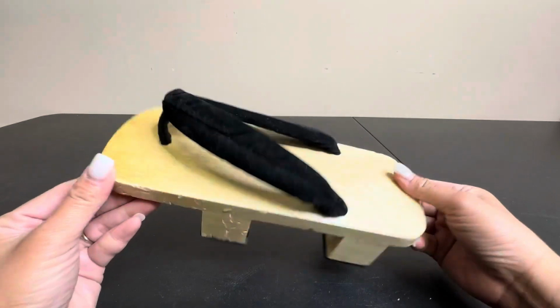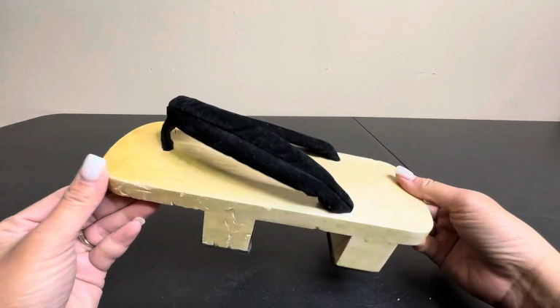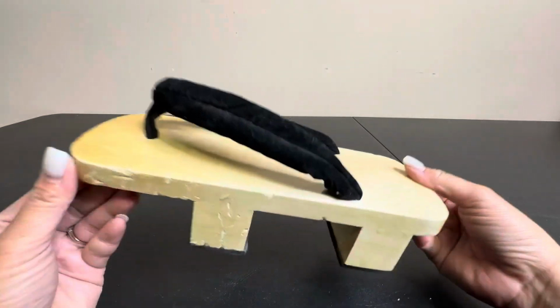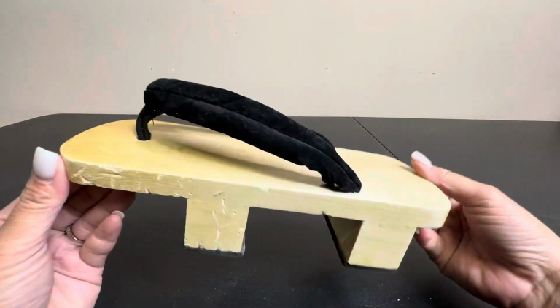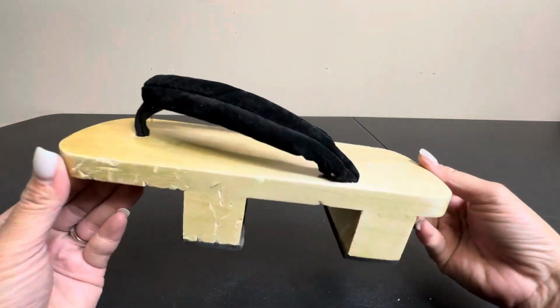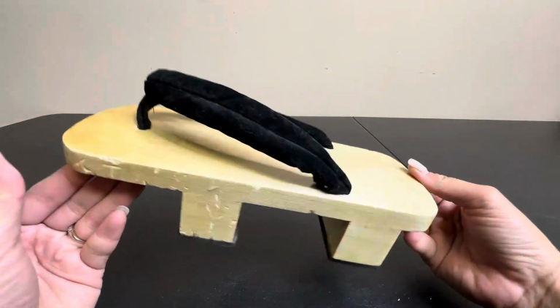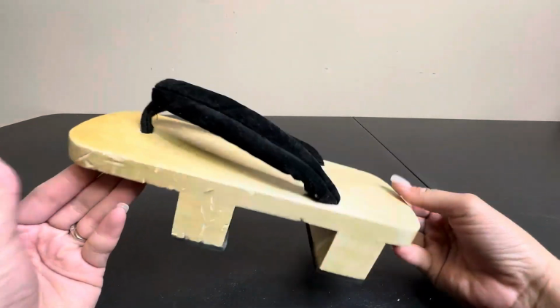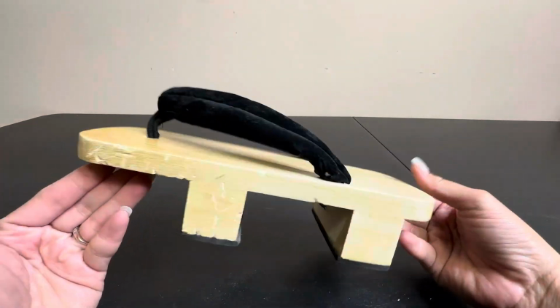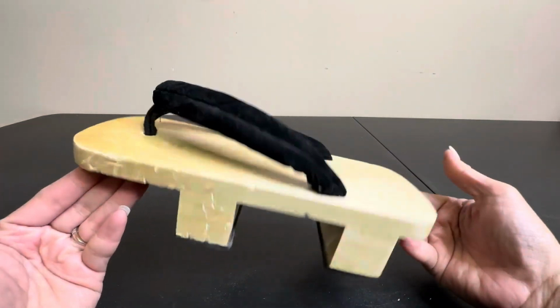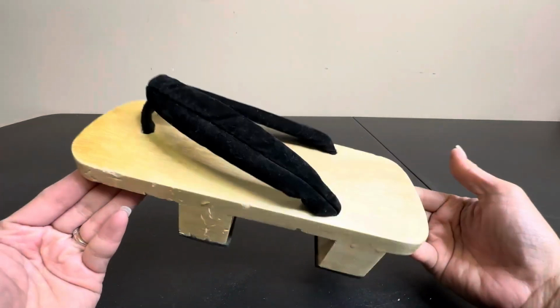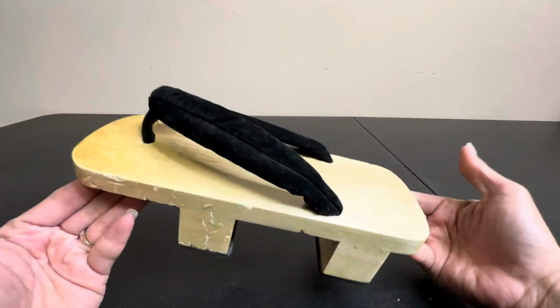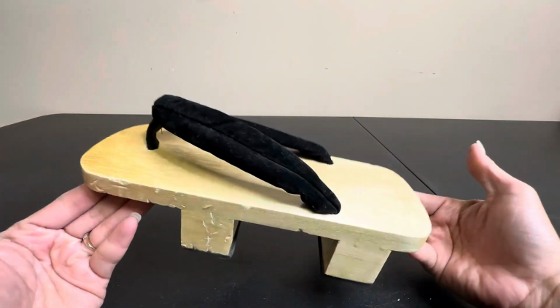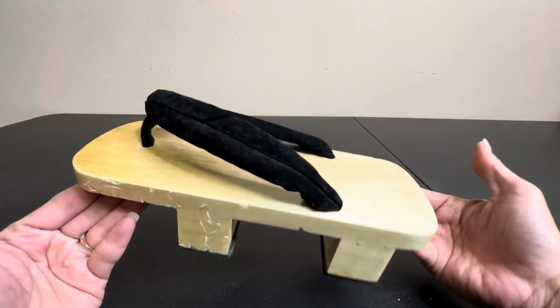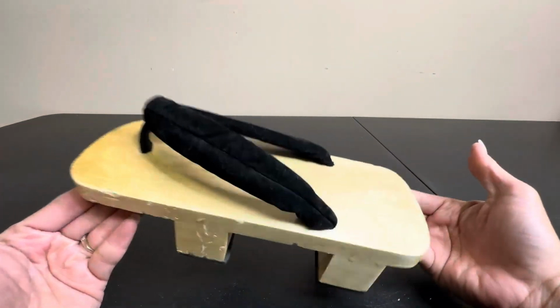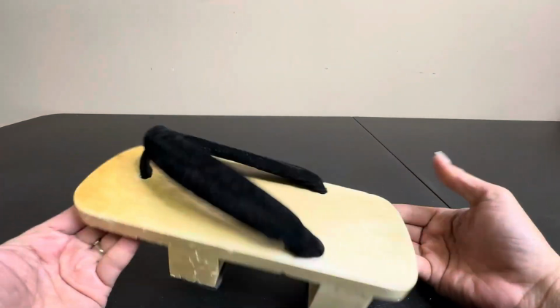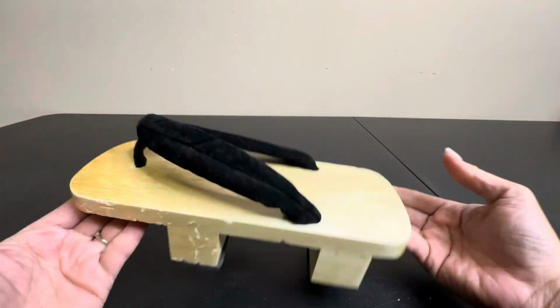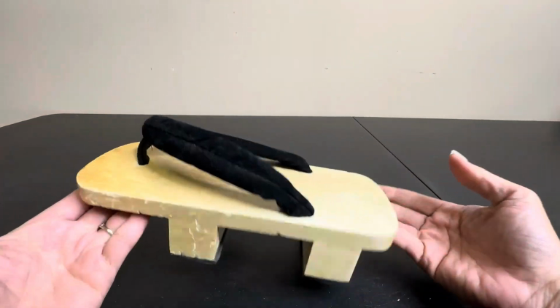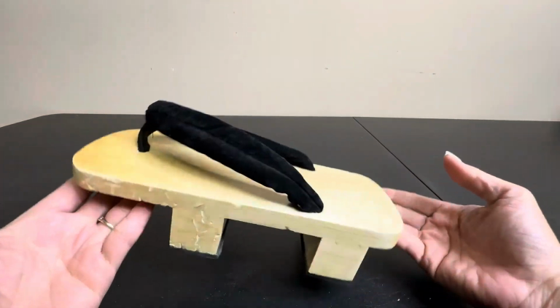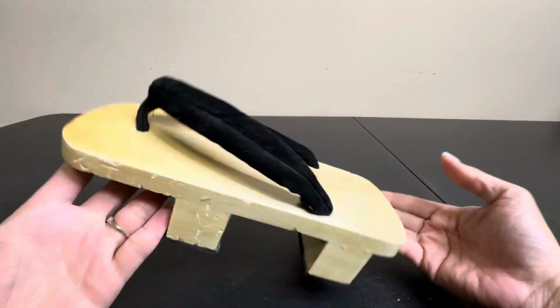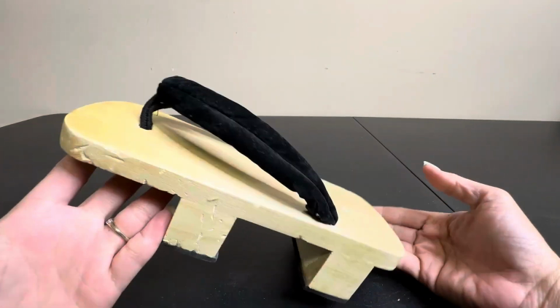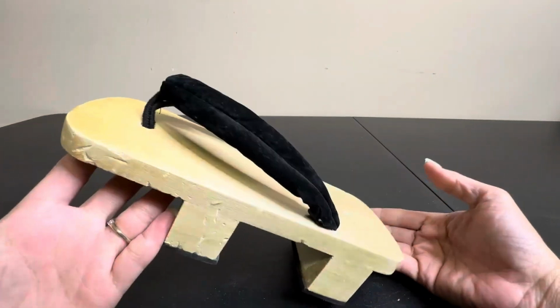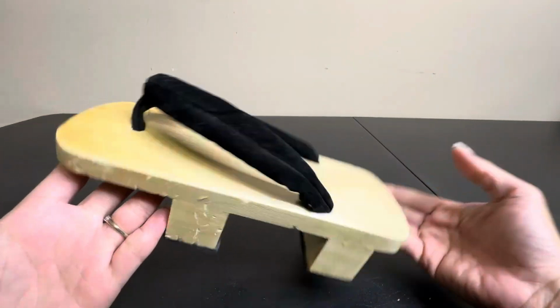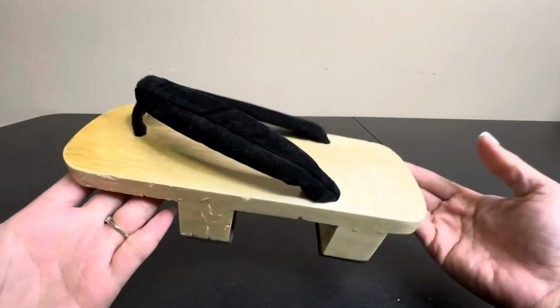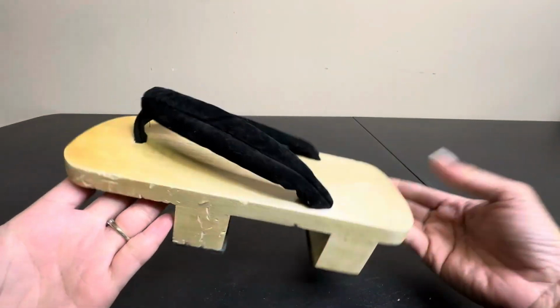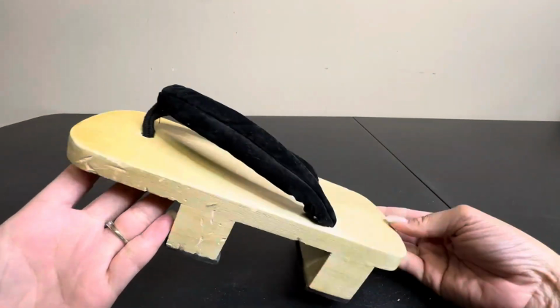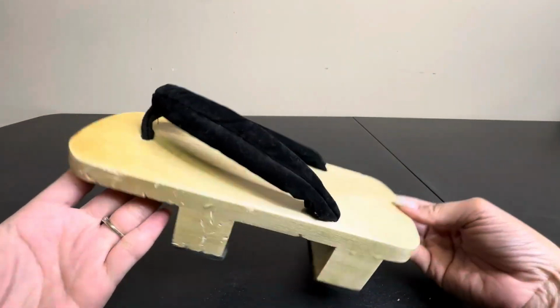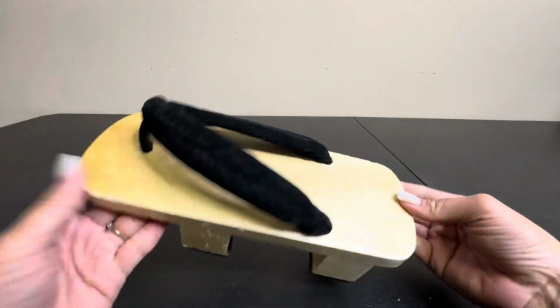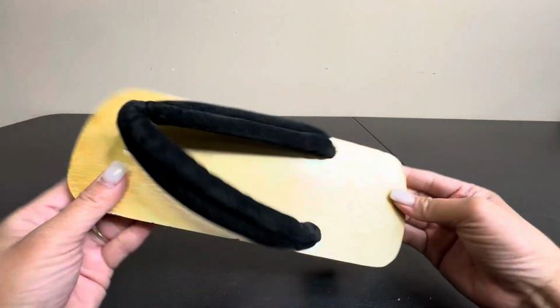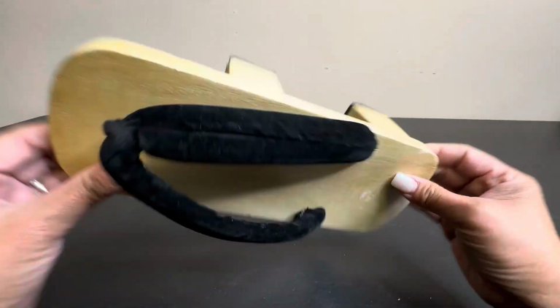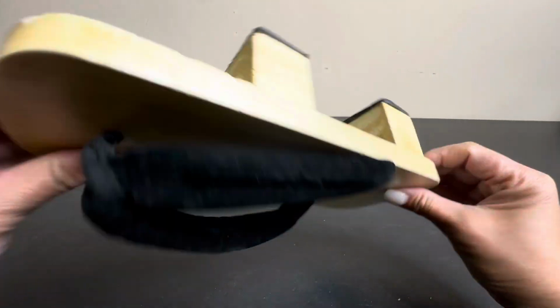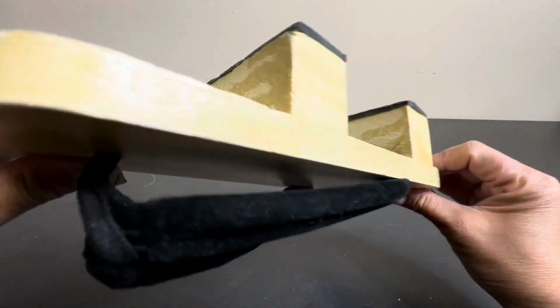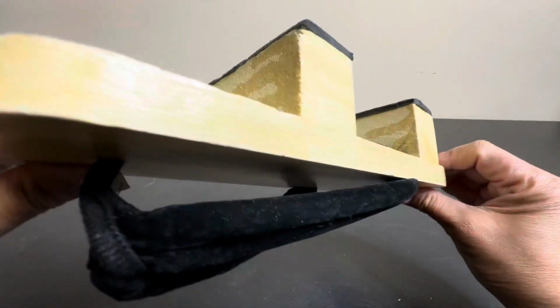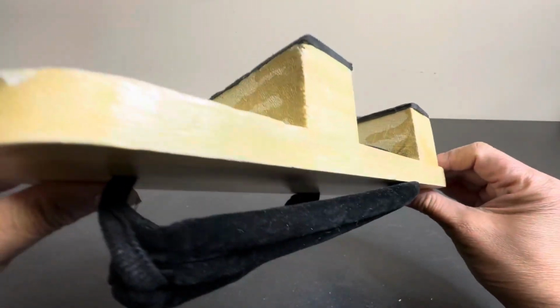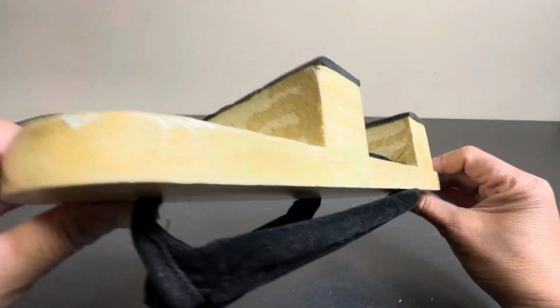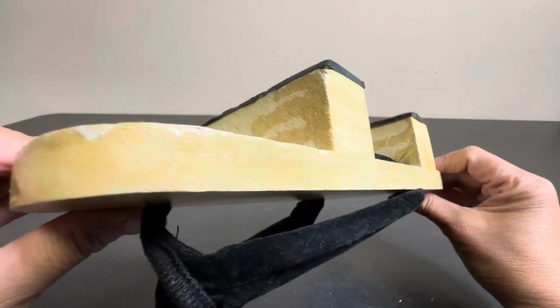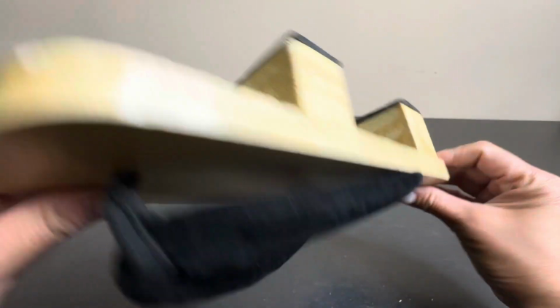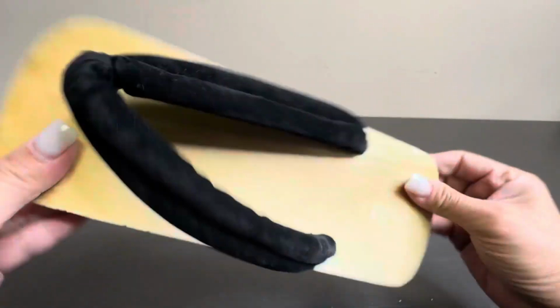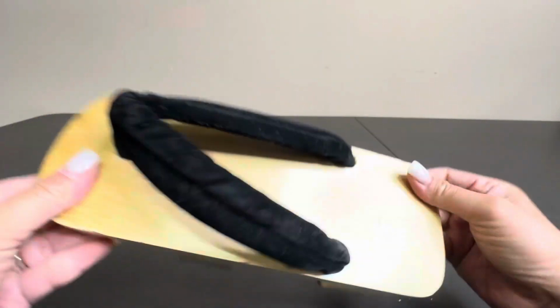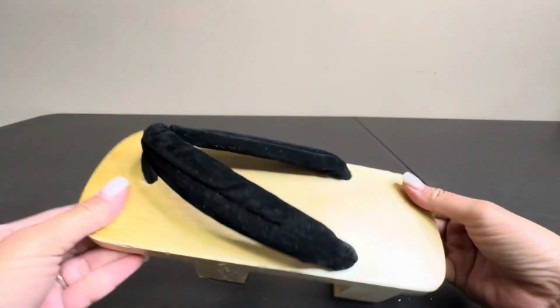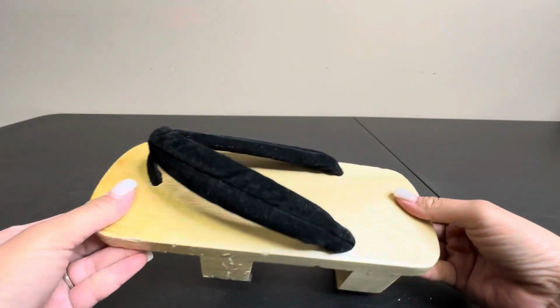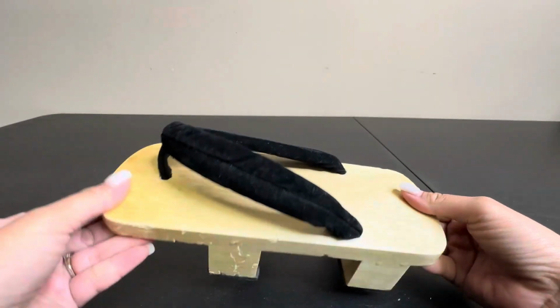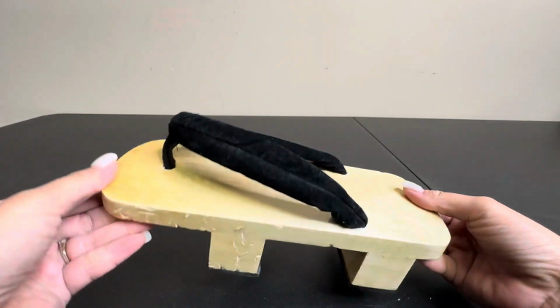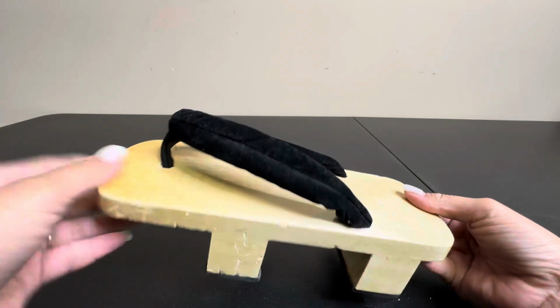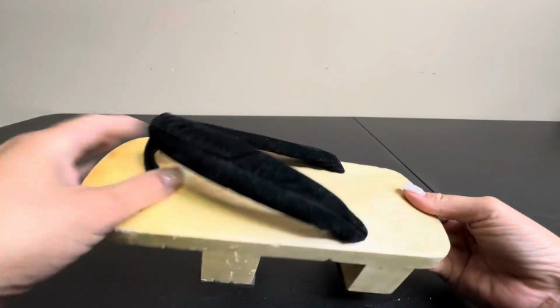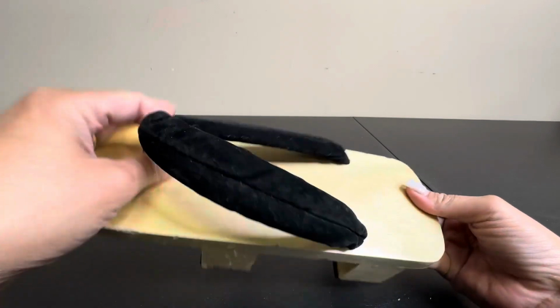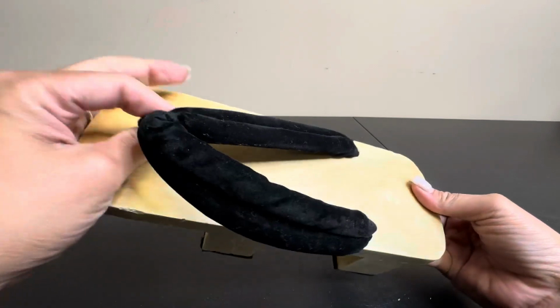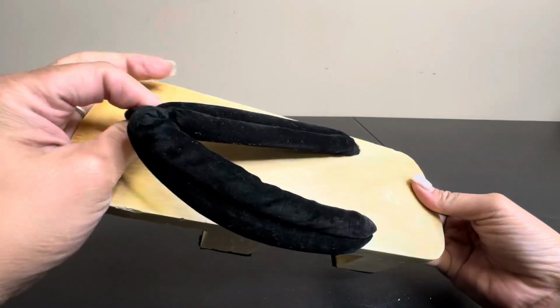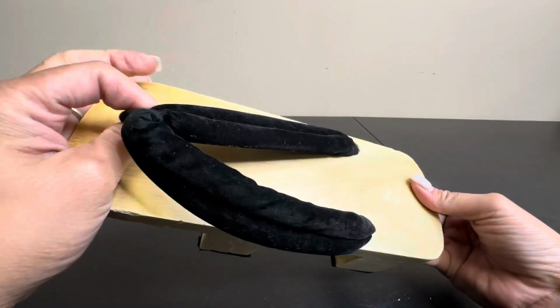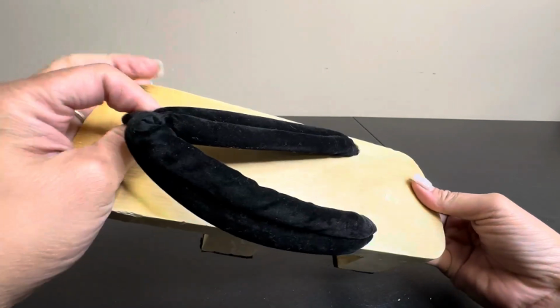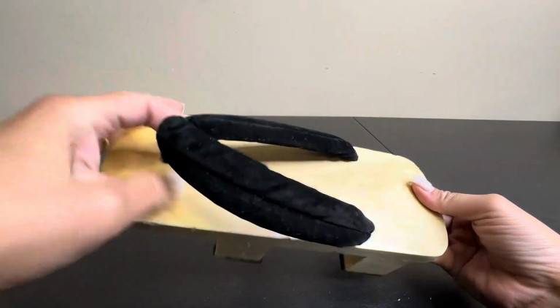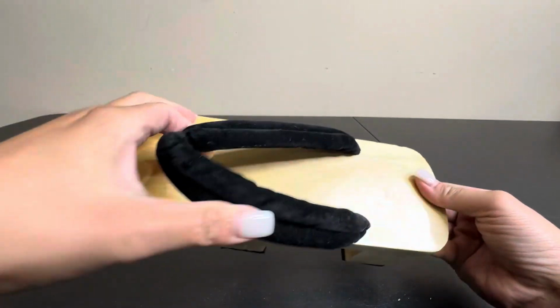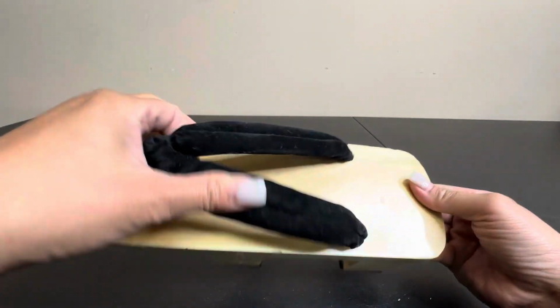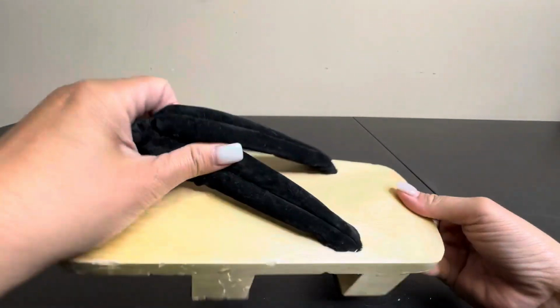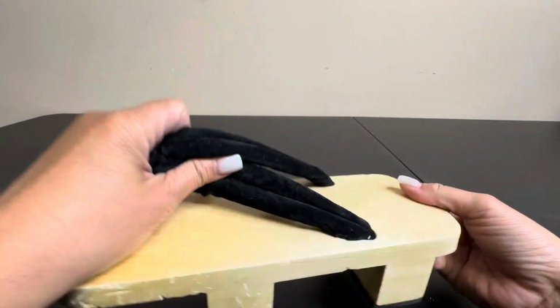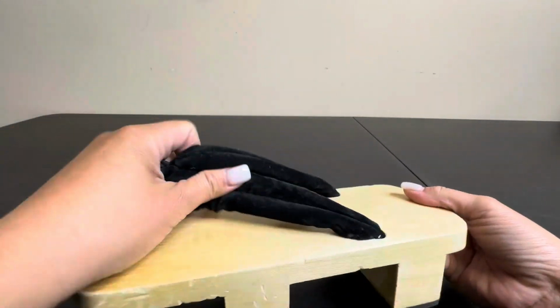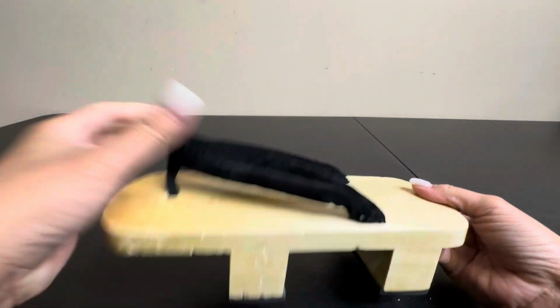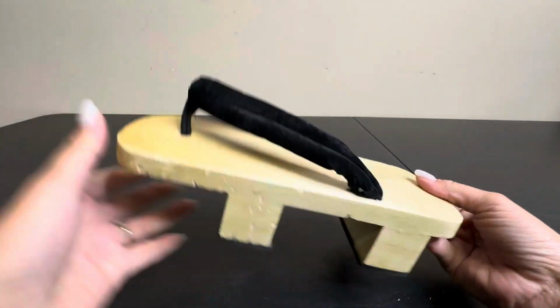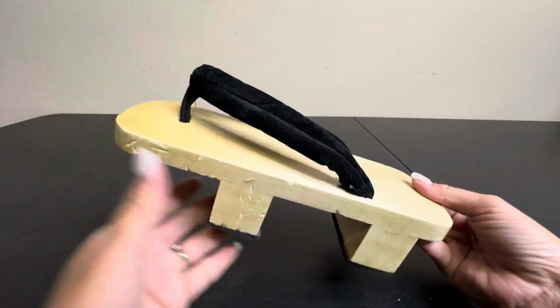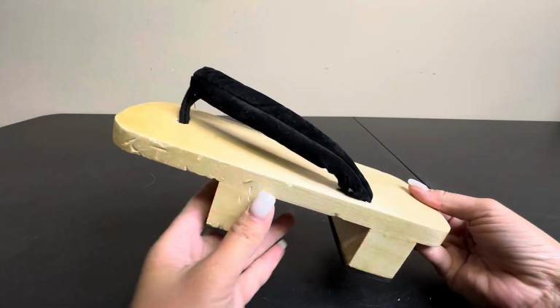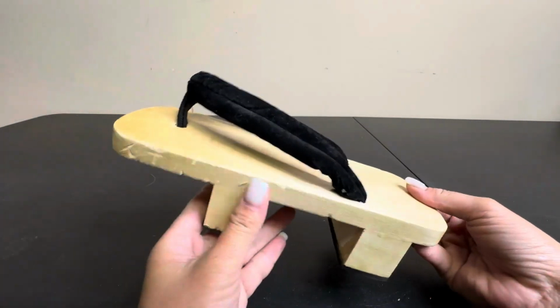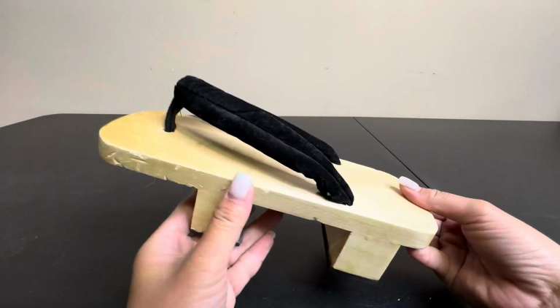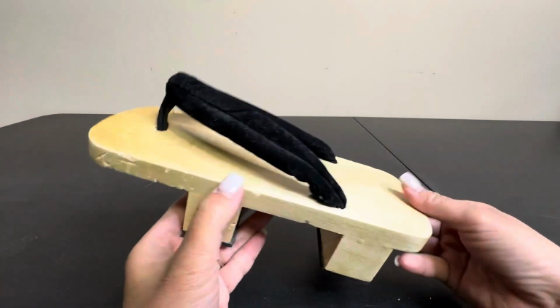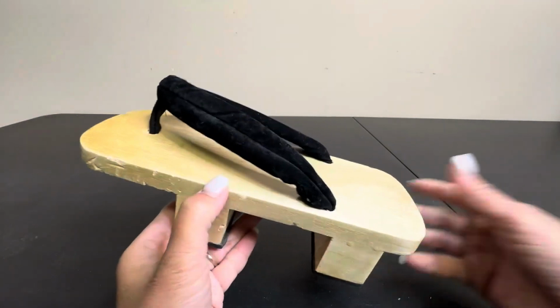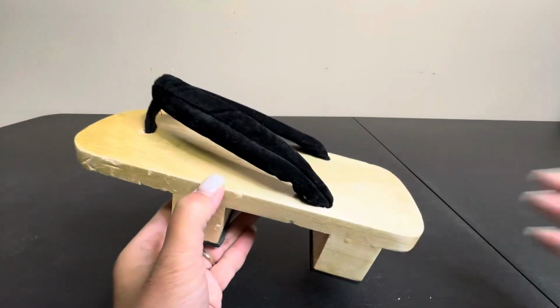Very light. Don't let the wood scare you because it's super, super light. And it's just cute and fun.